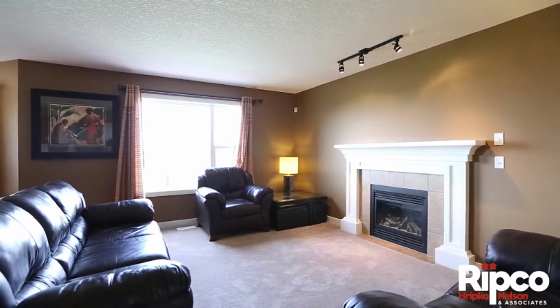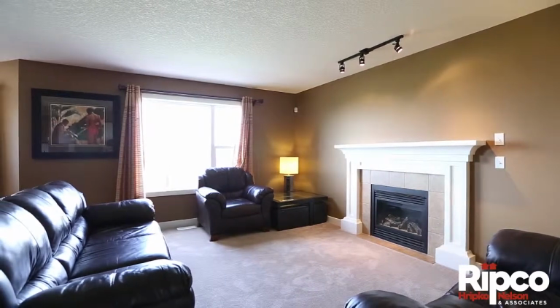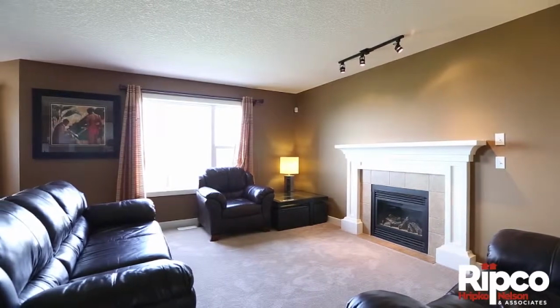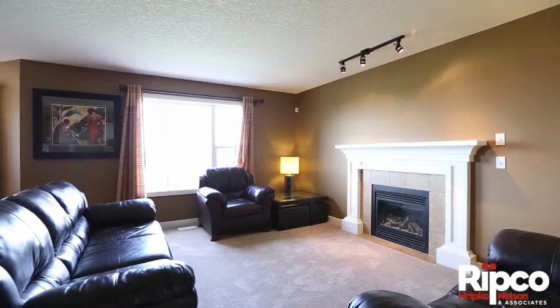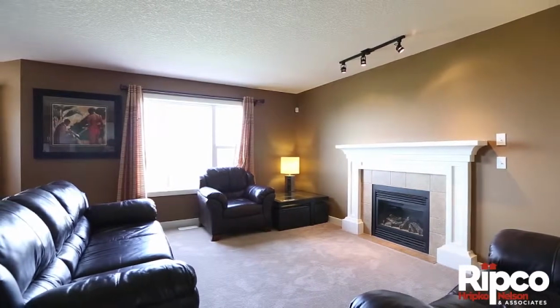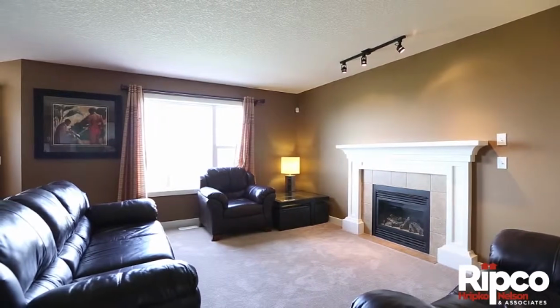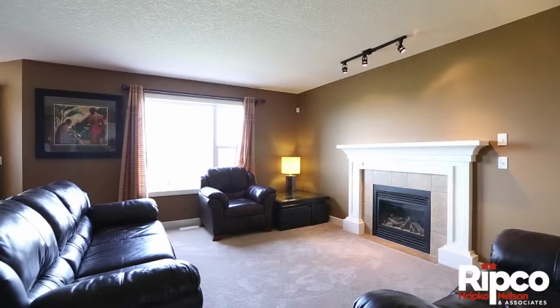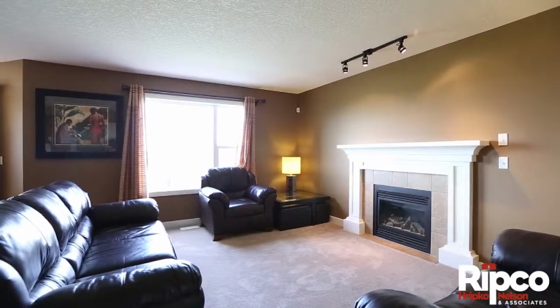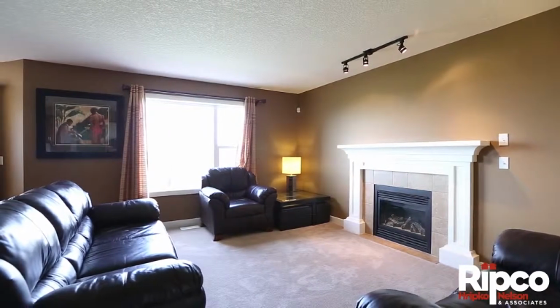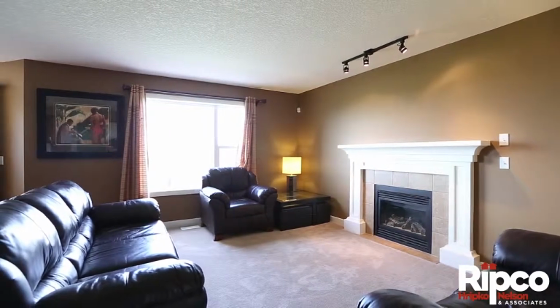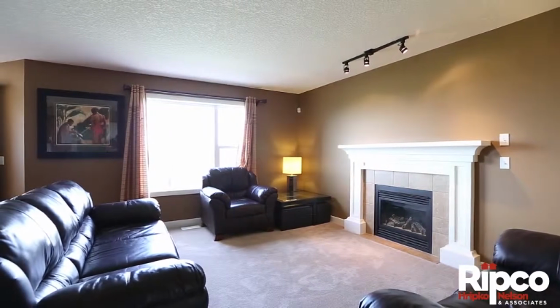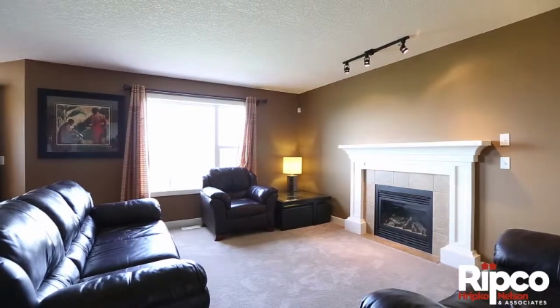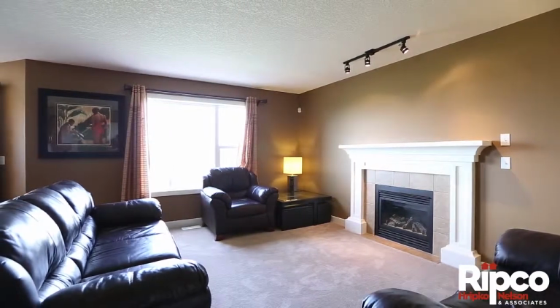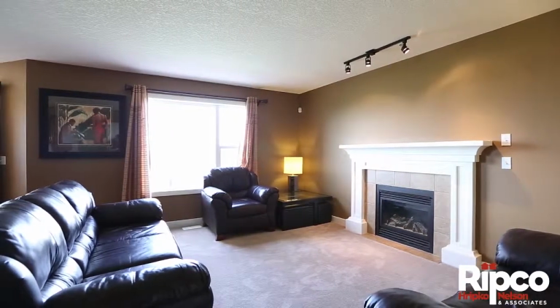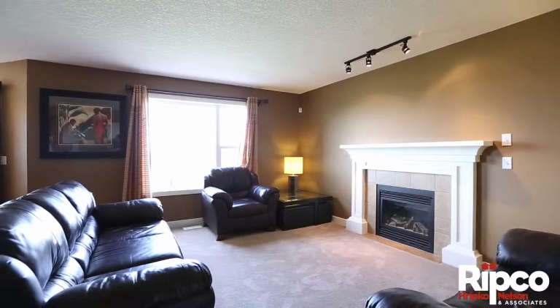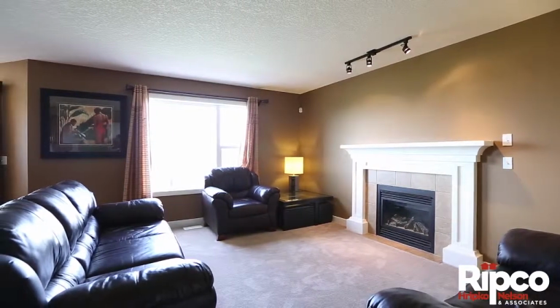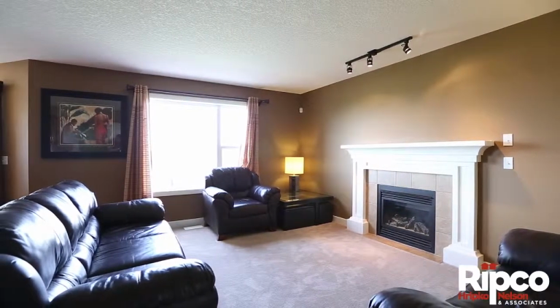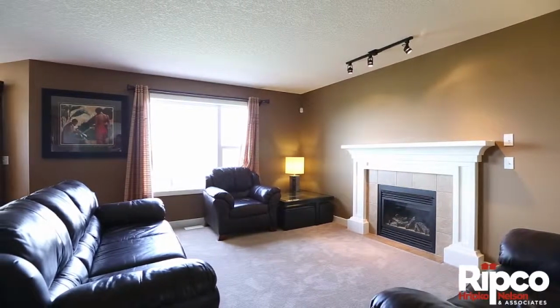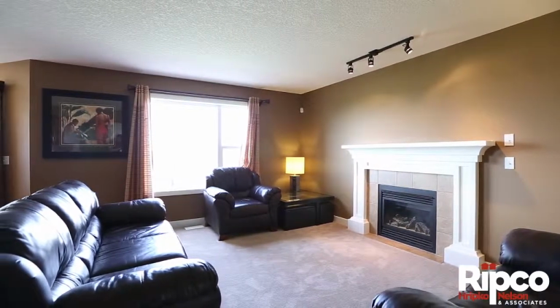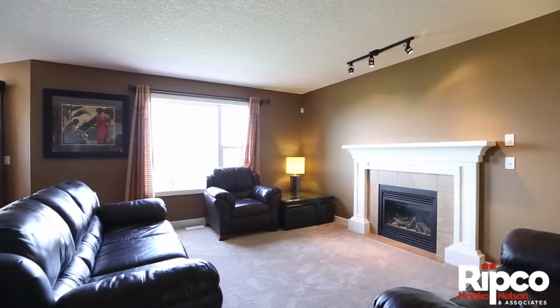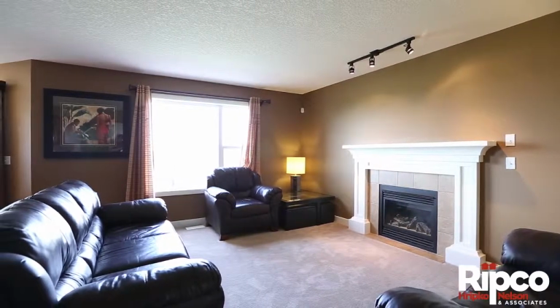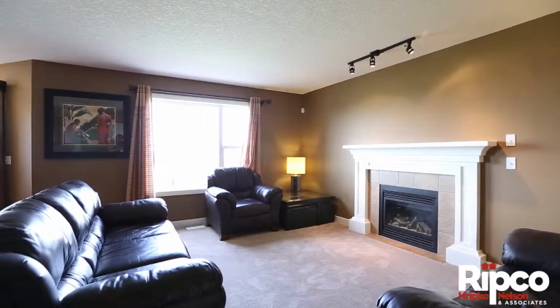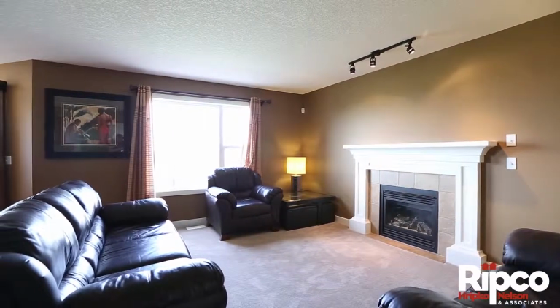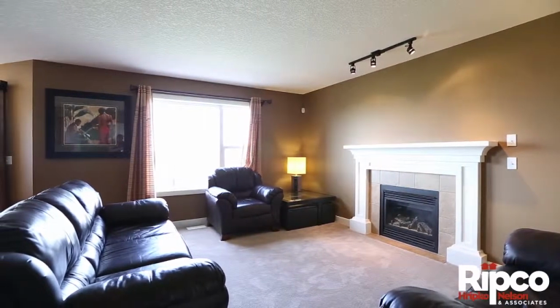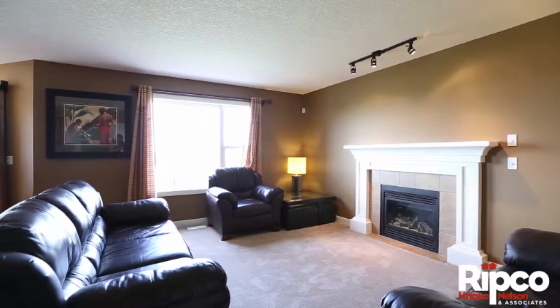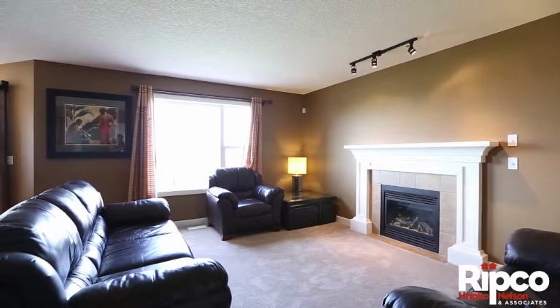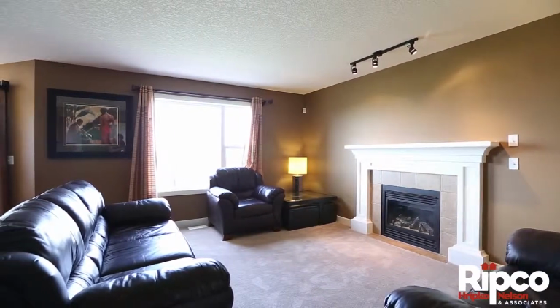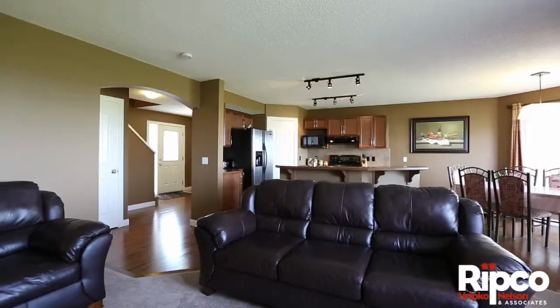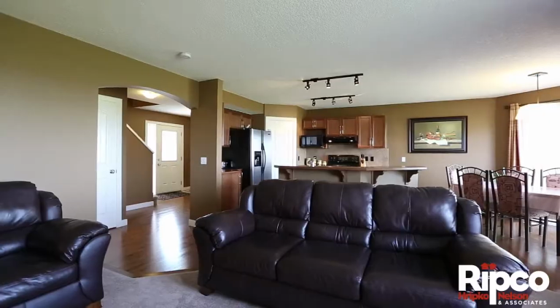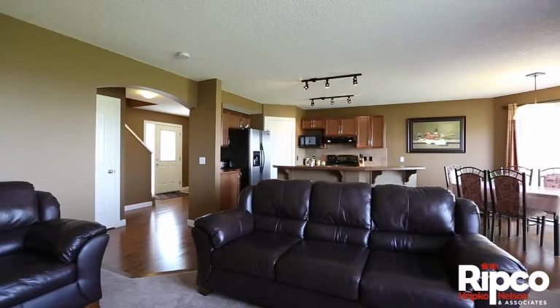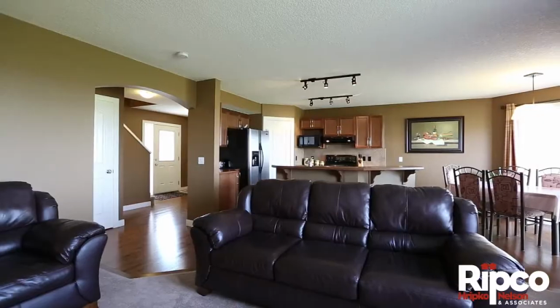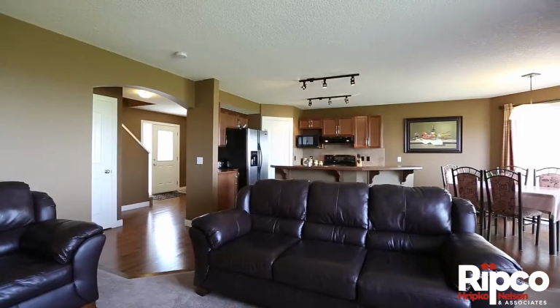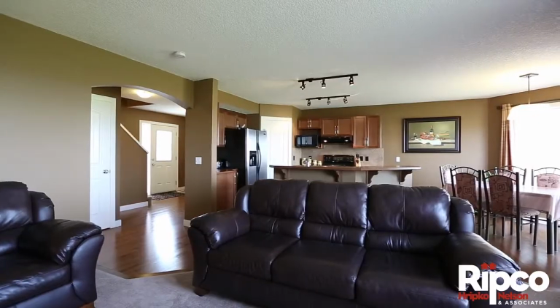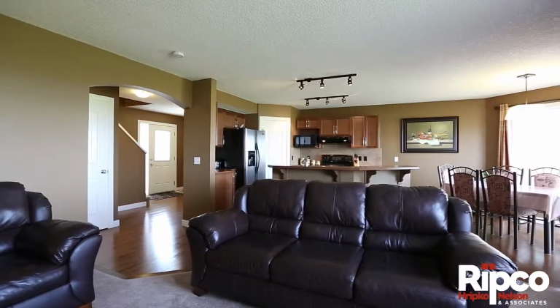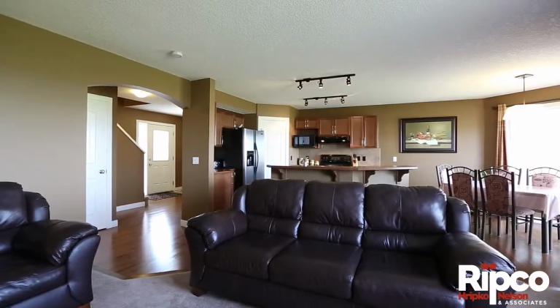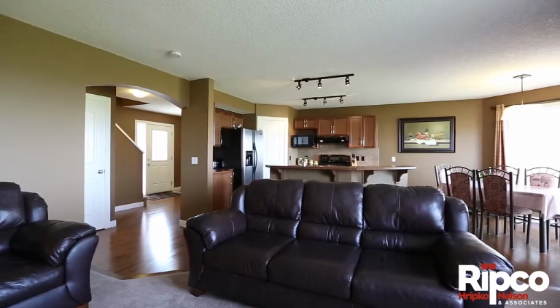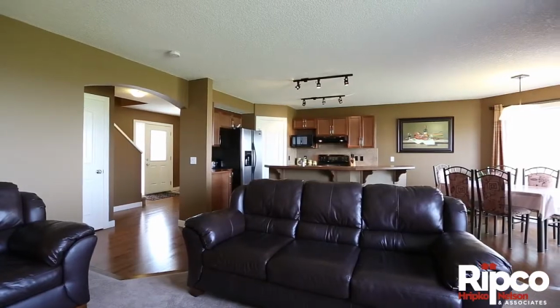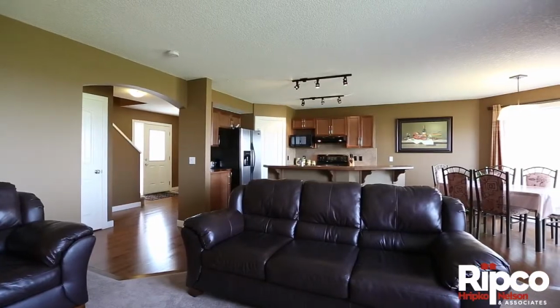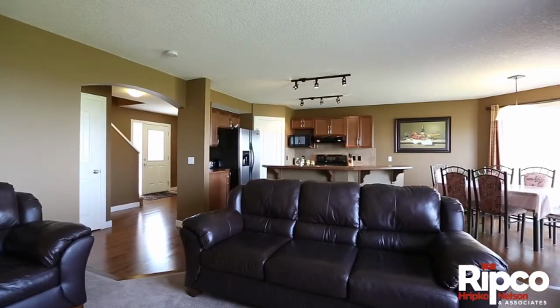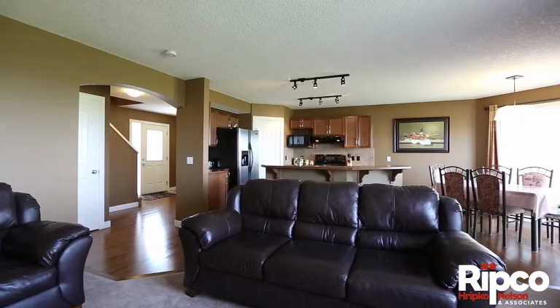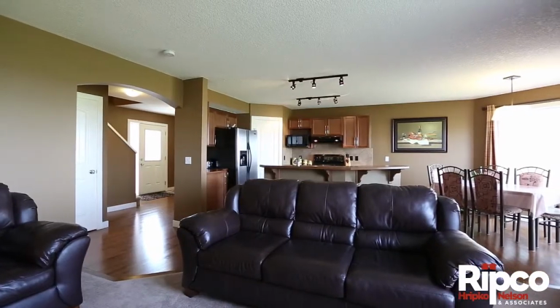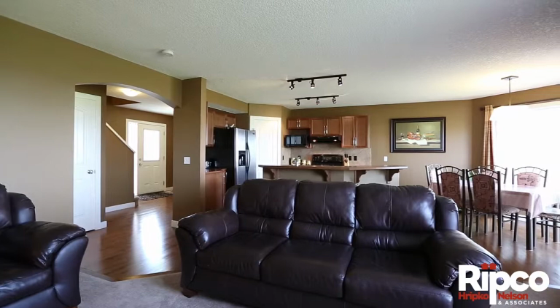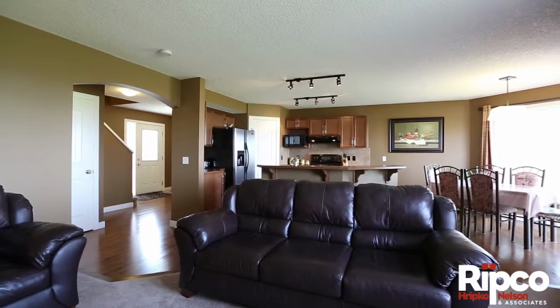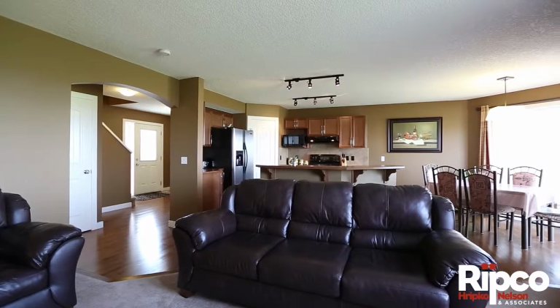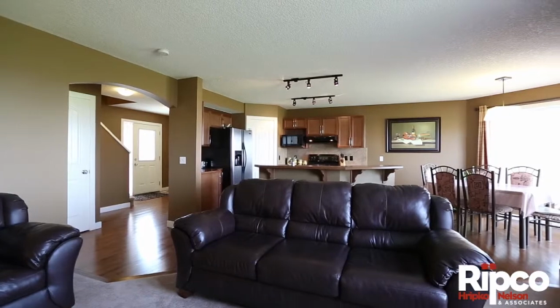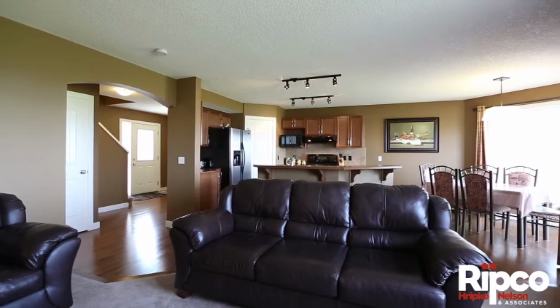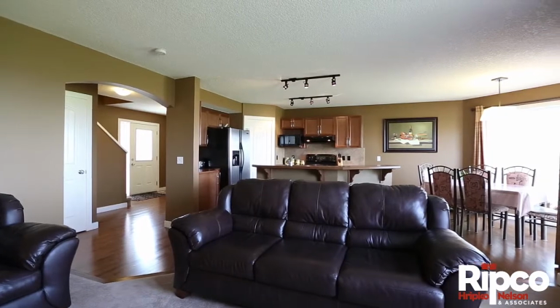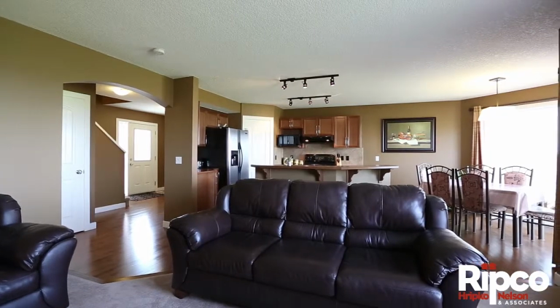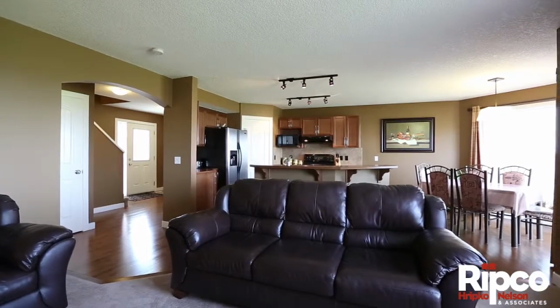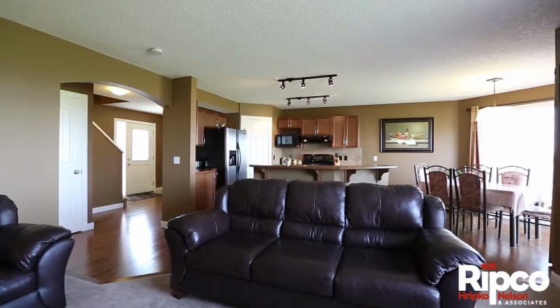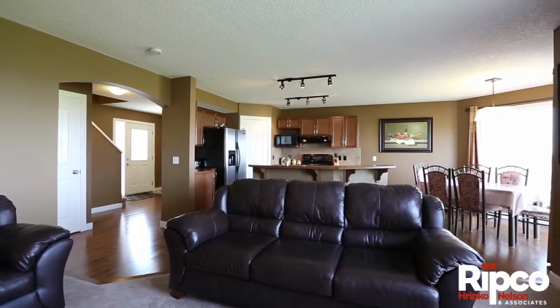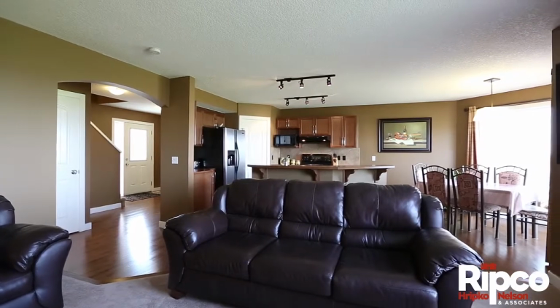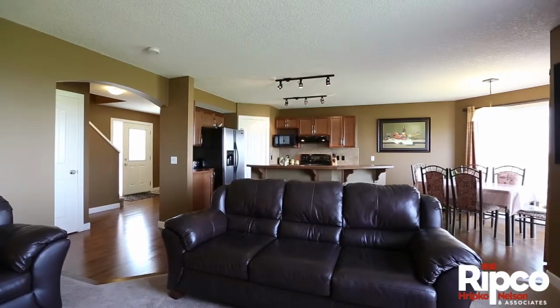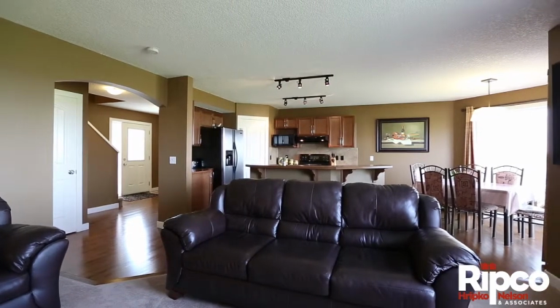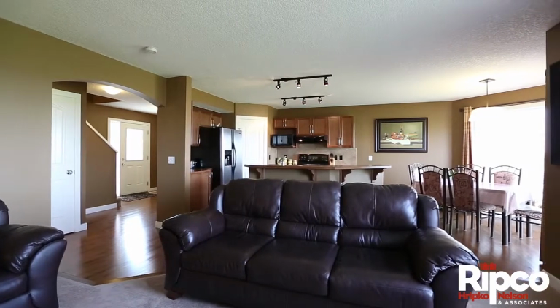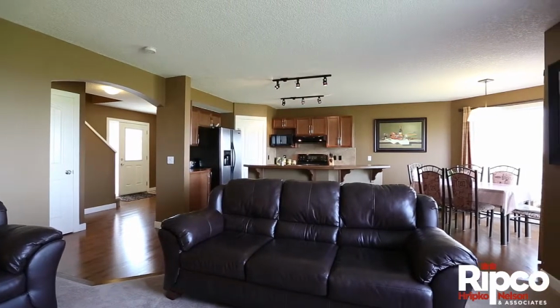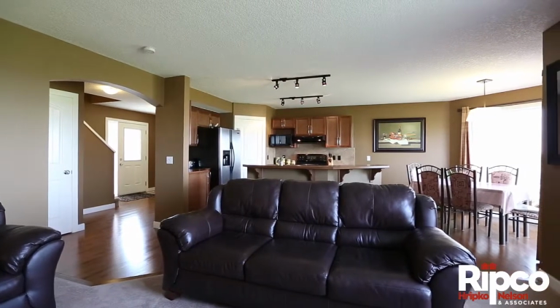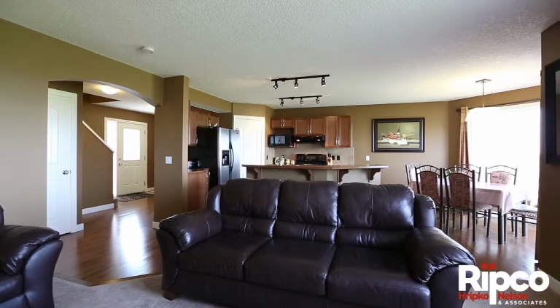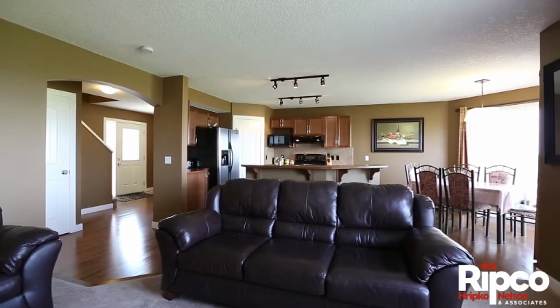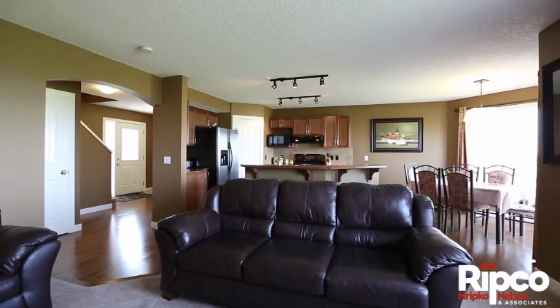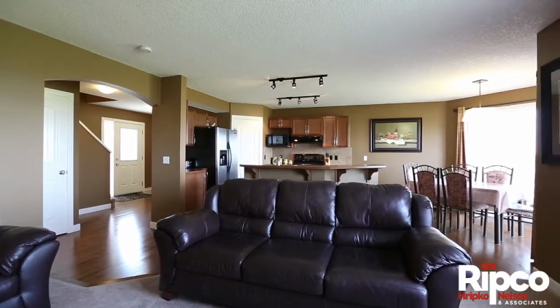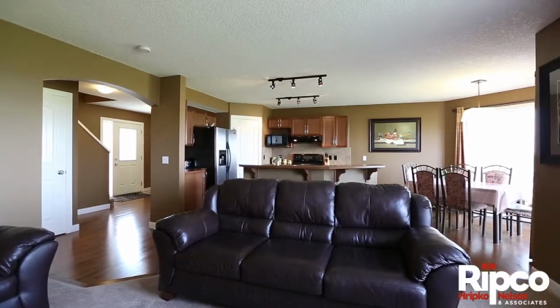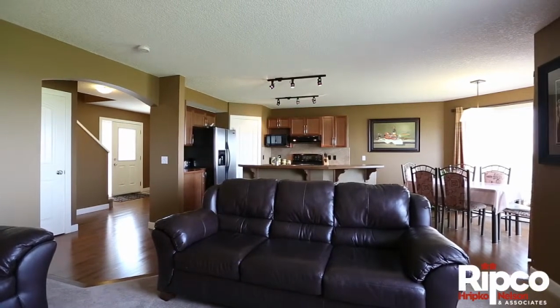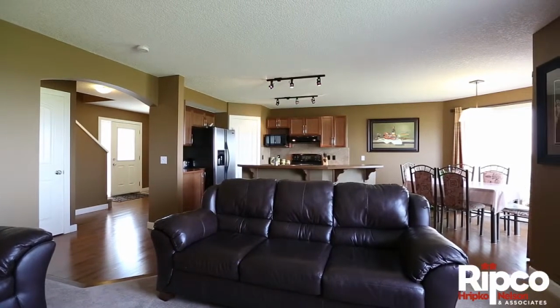The oversized front foyer opens up to the kitchen and roomy main floor family room with a gas fireplace.